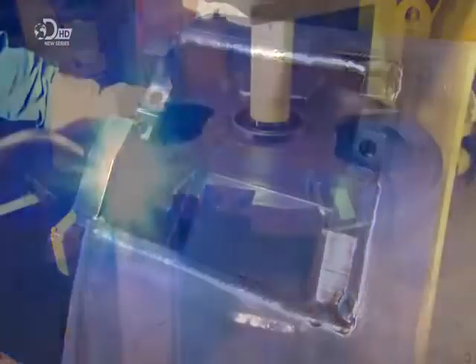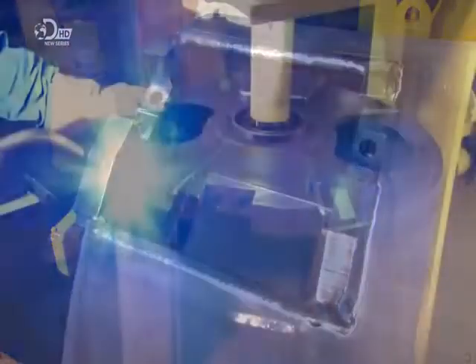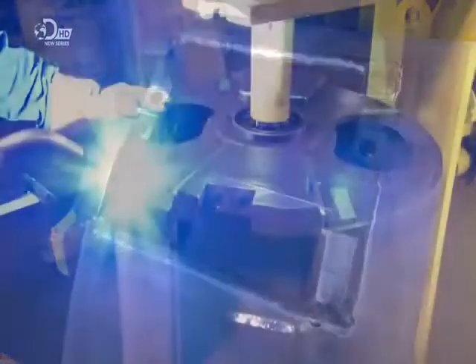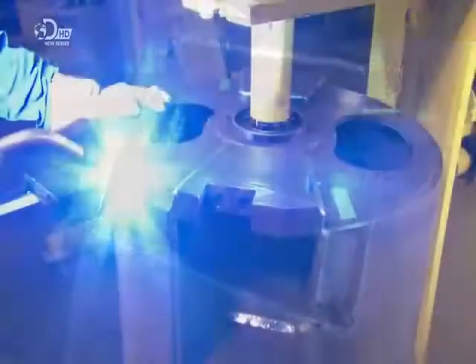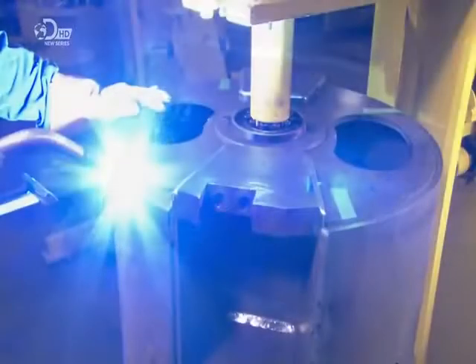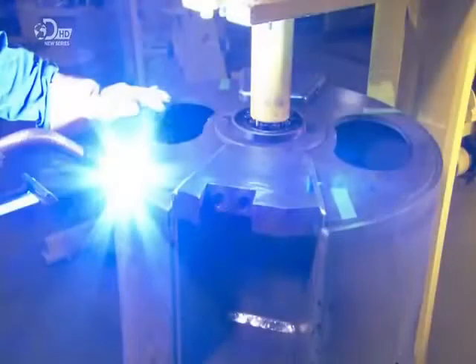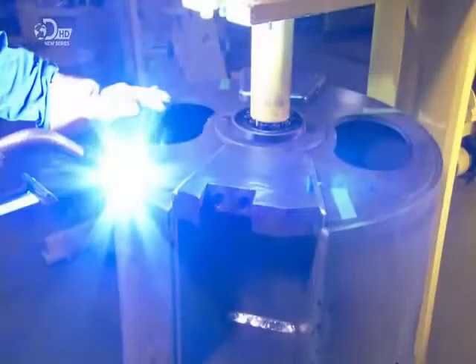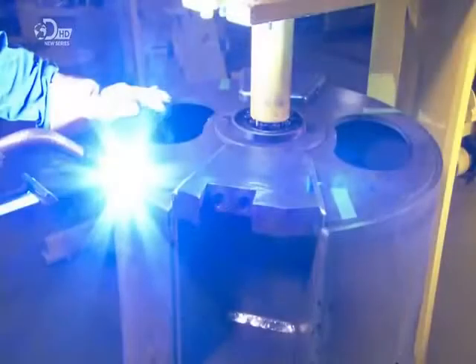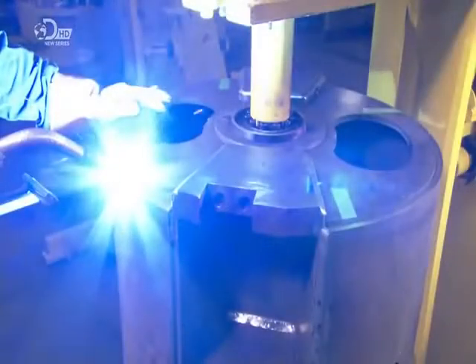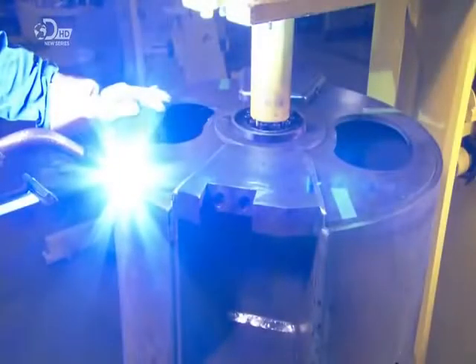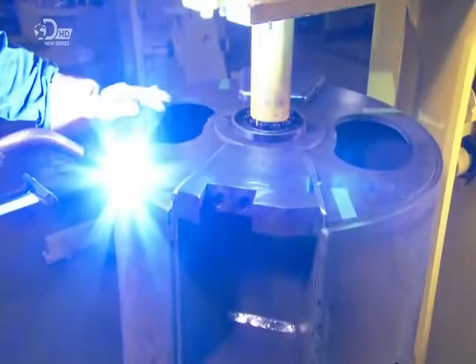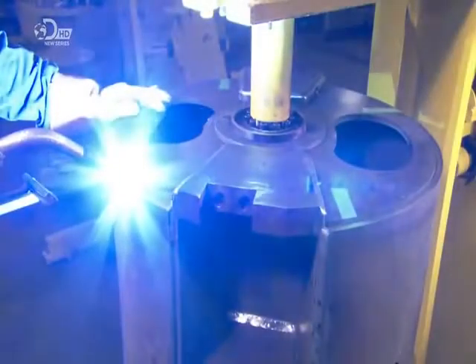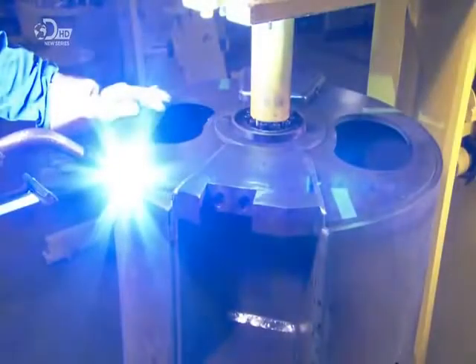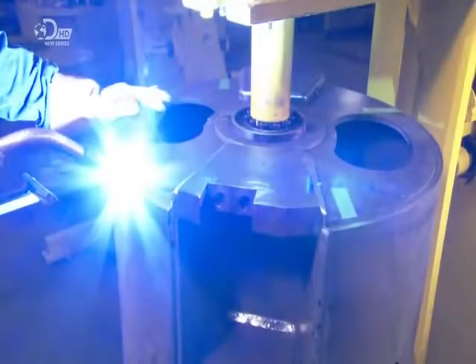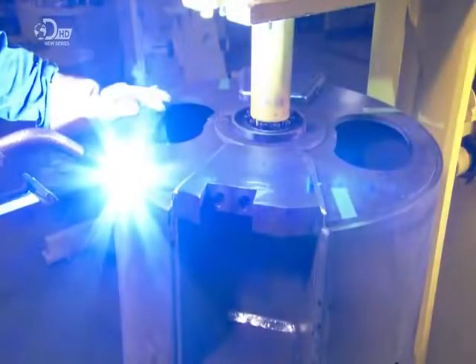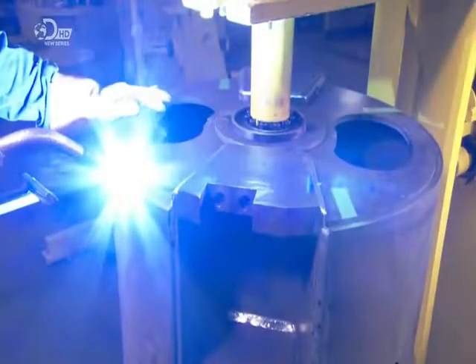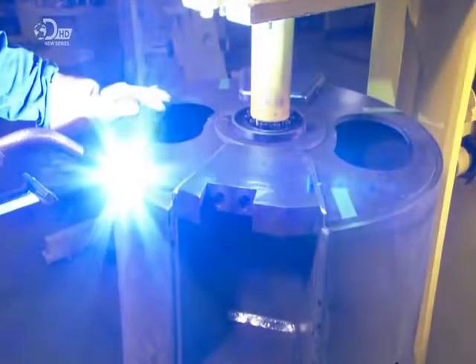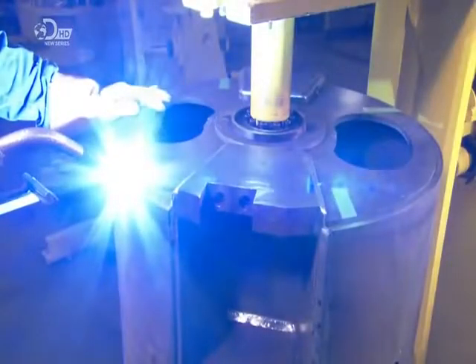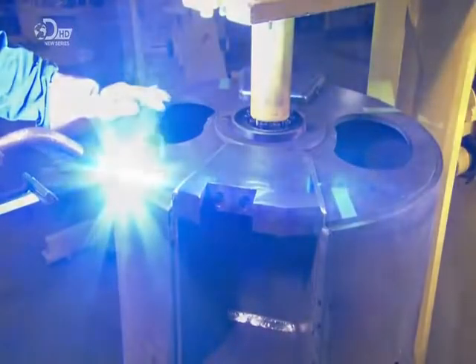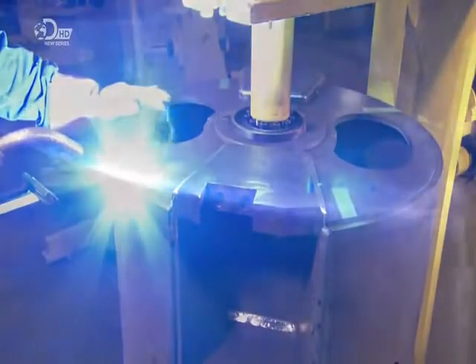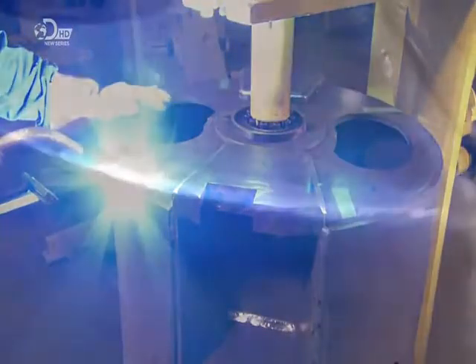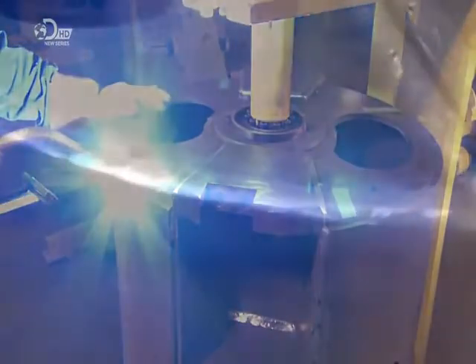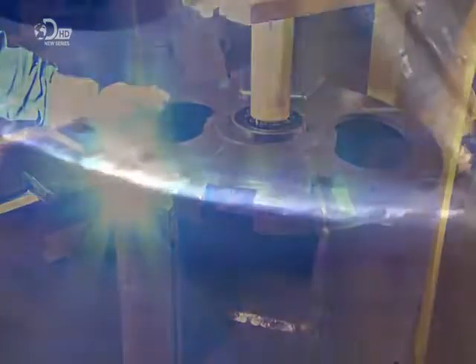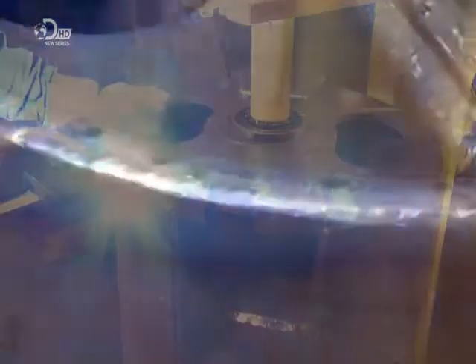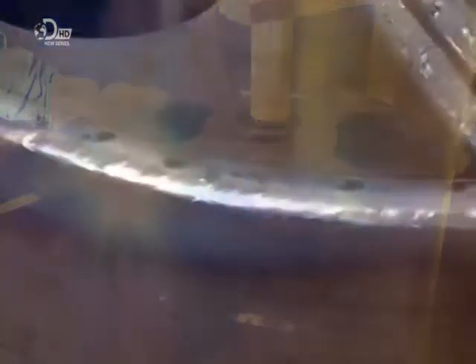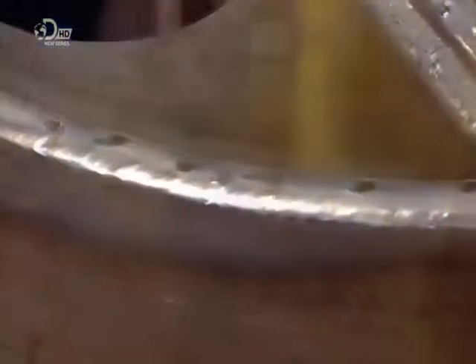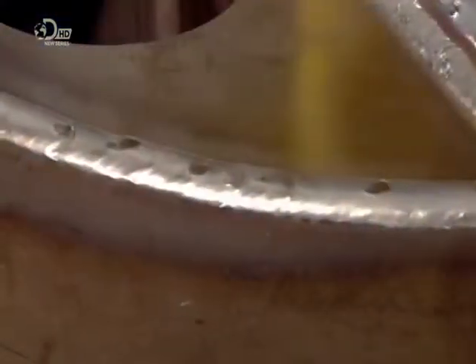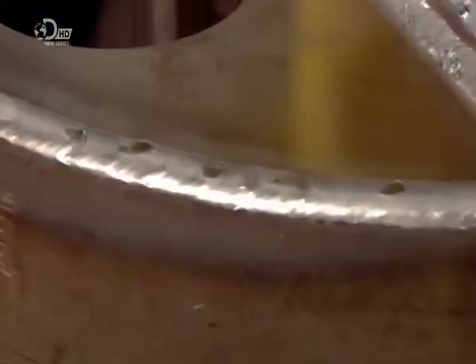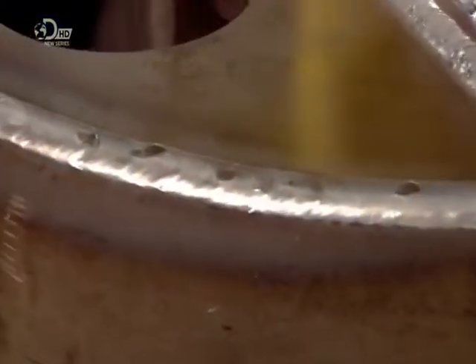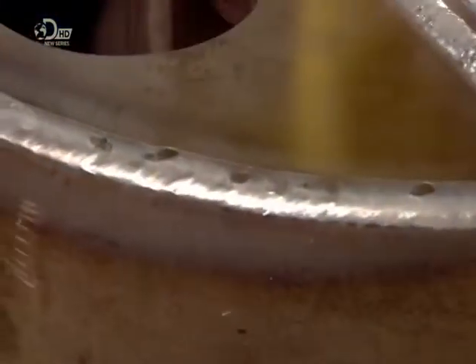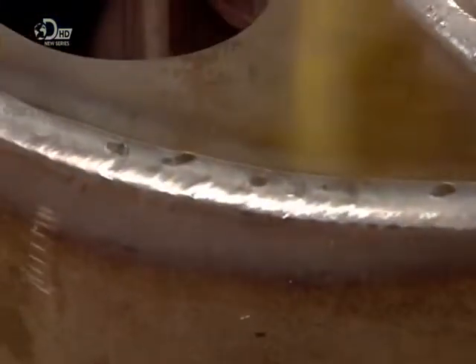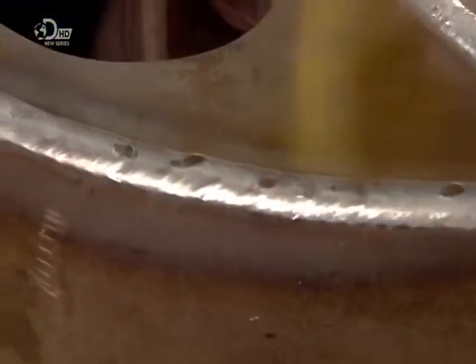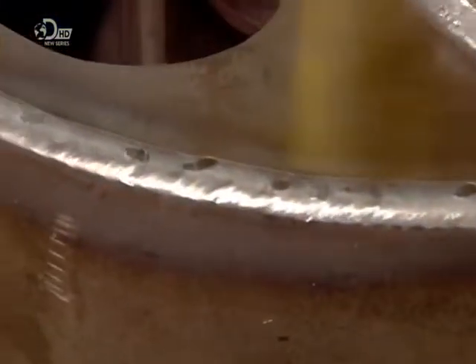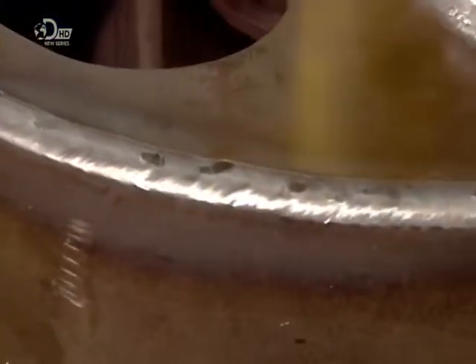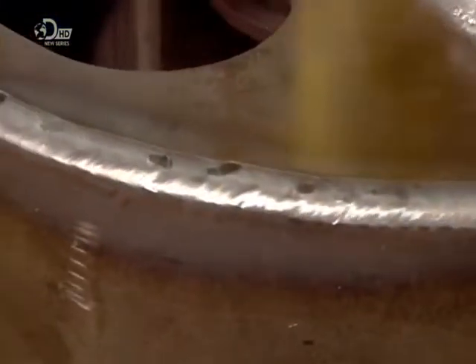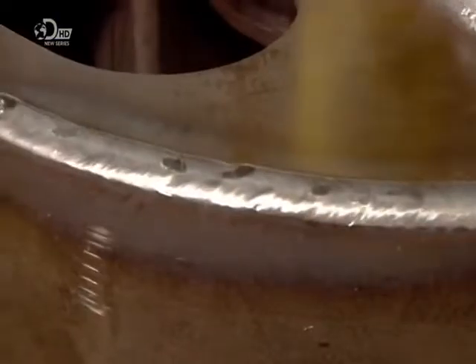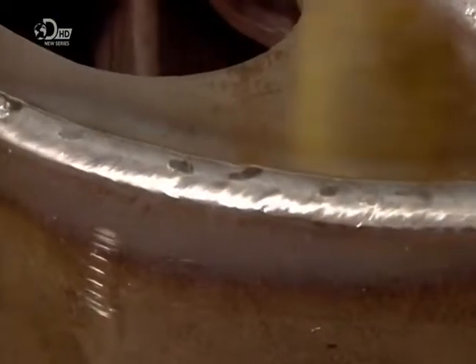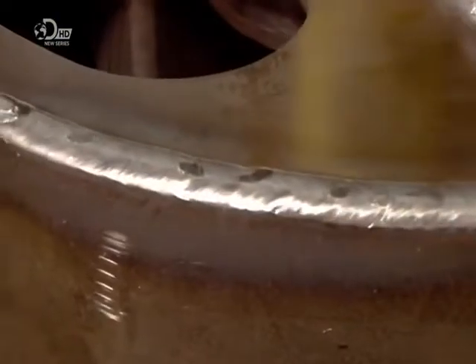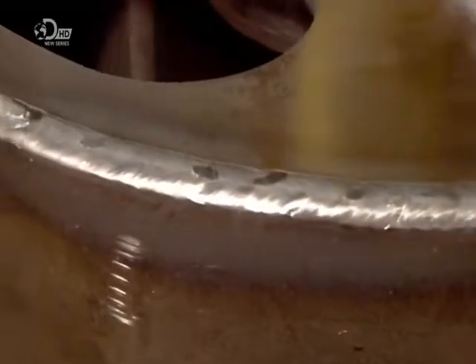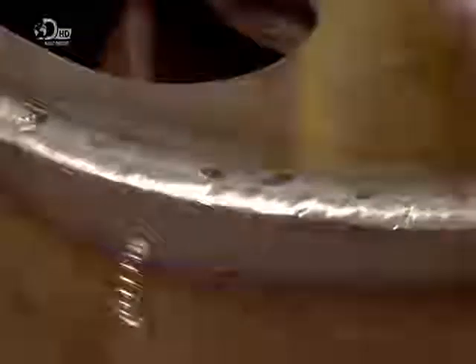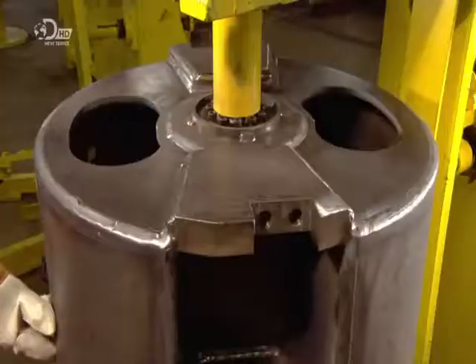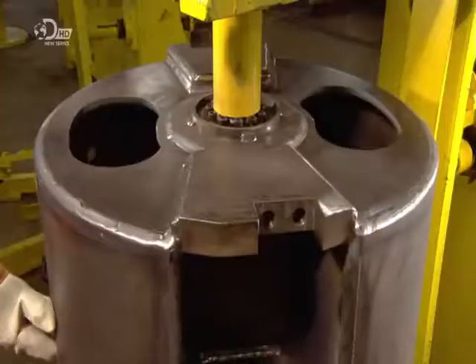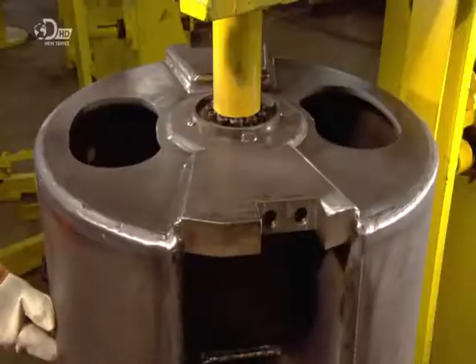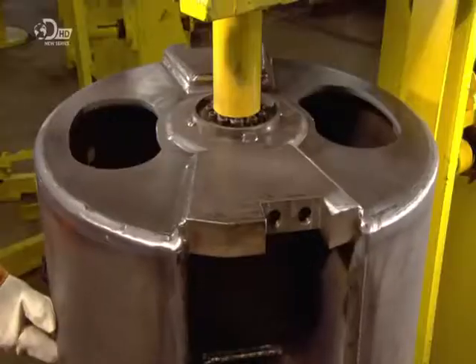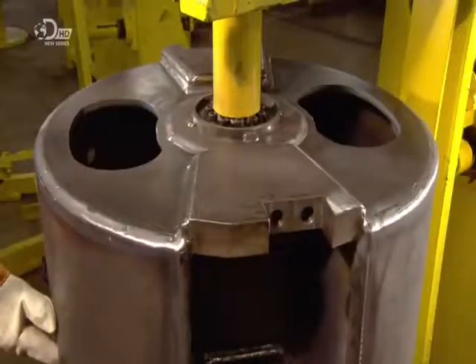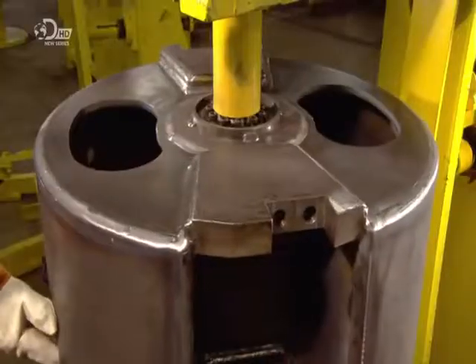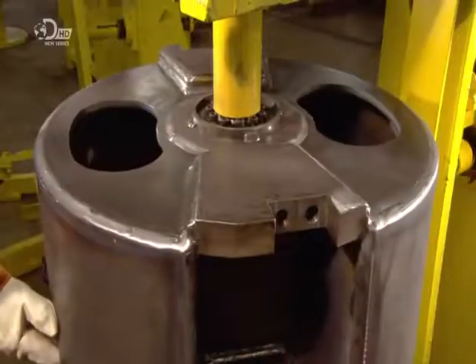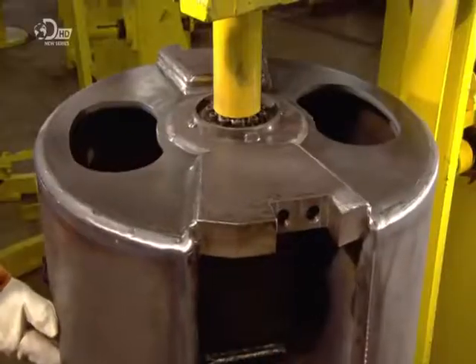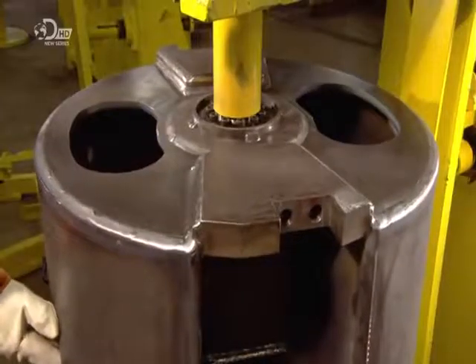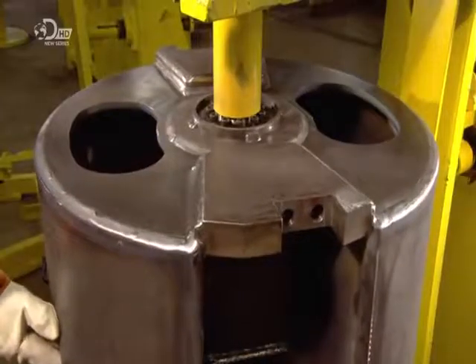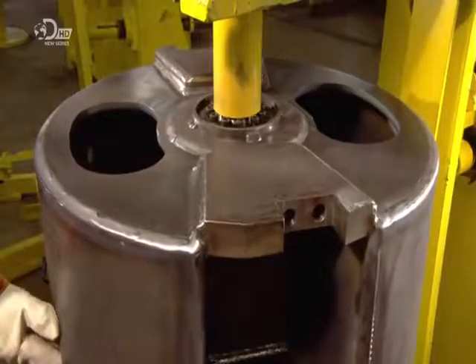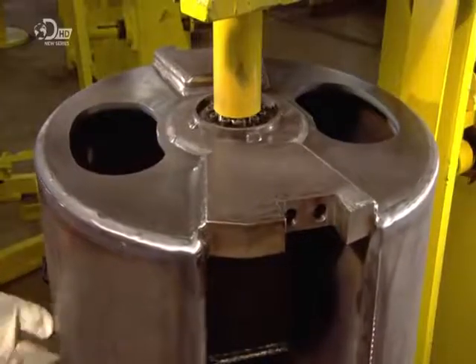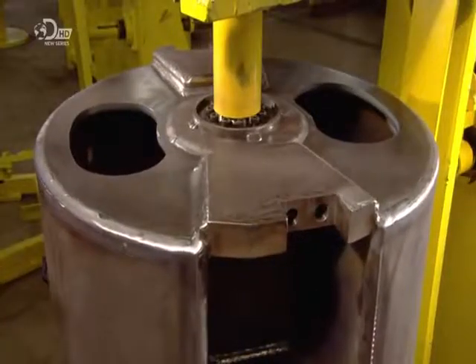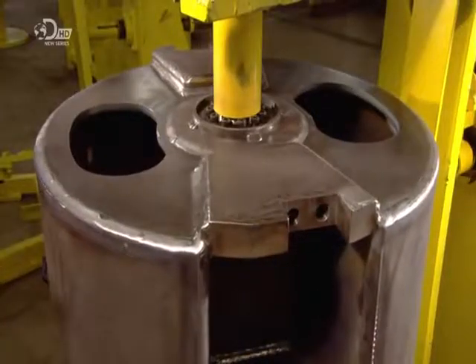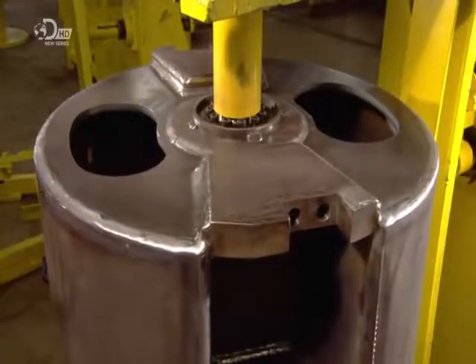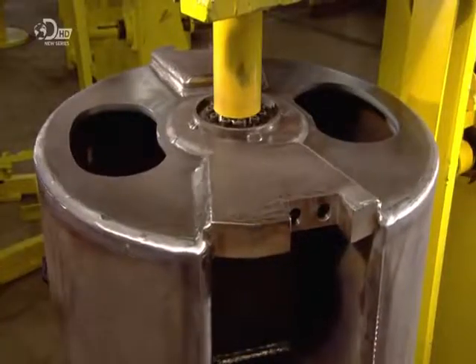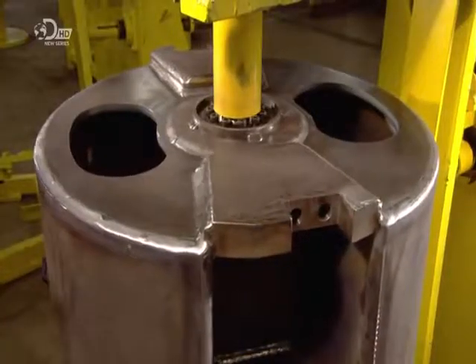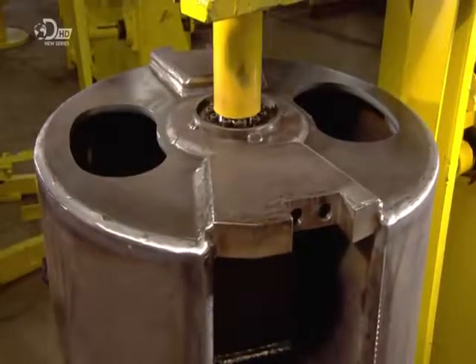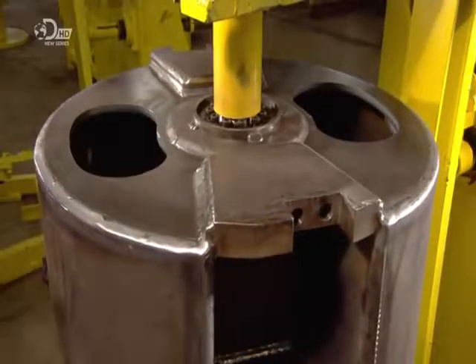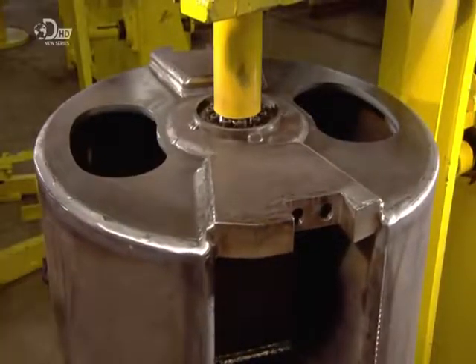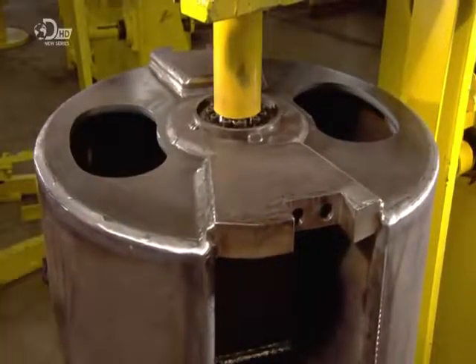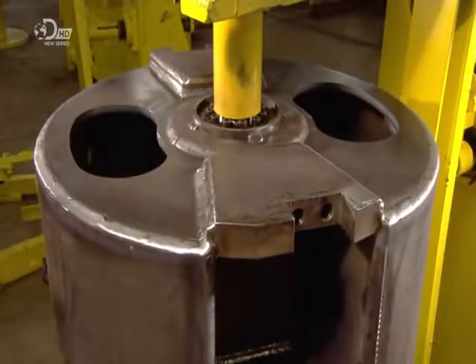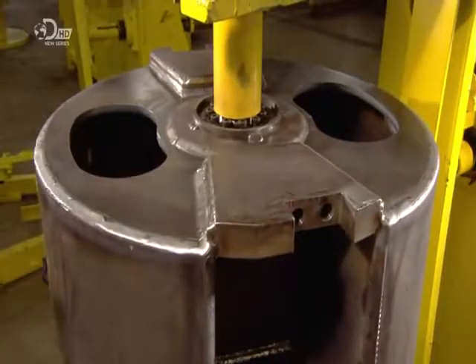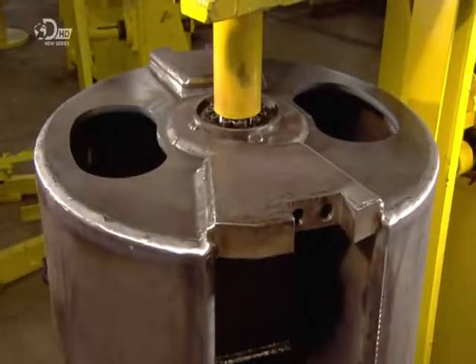Next, he welds the end caps to the chipper drum. They have pre-cut holes for a shaft and for accessing the inside of the drum.